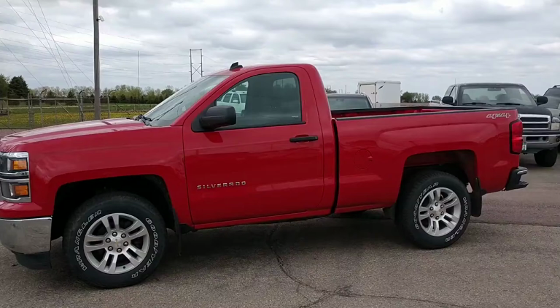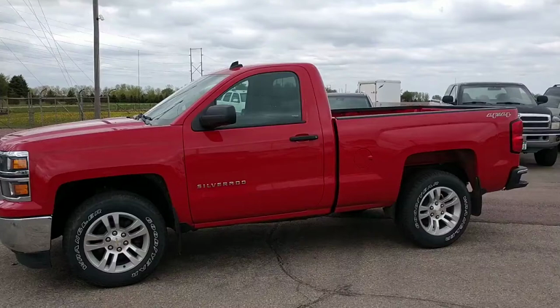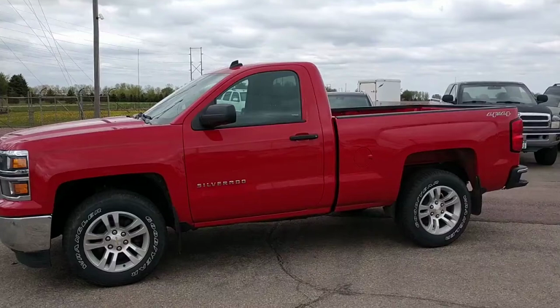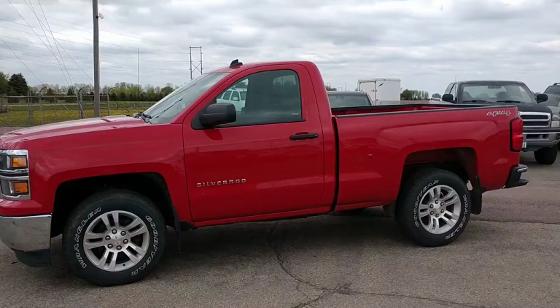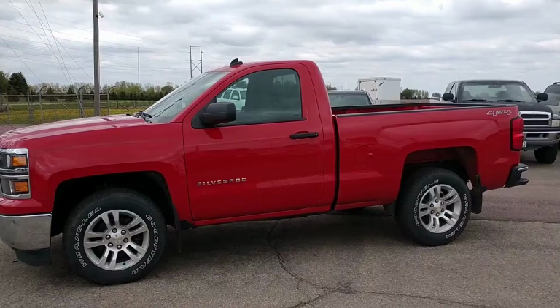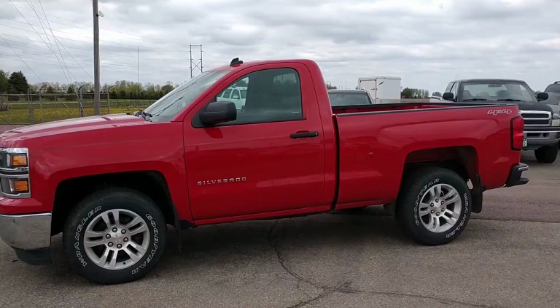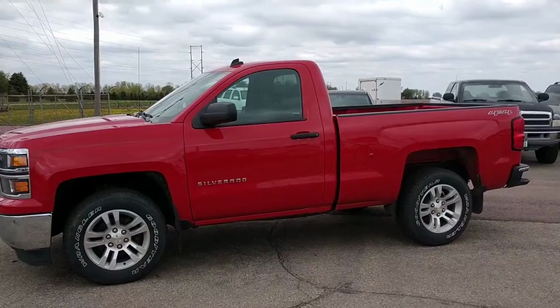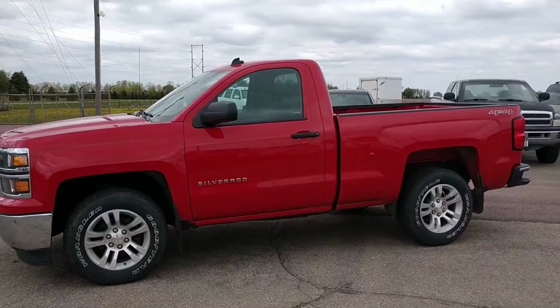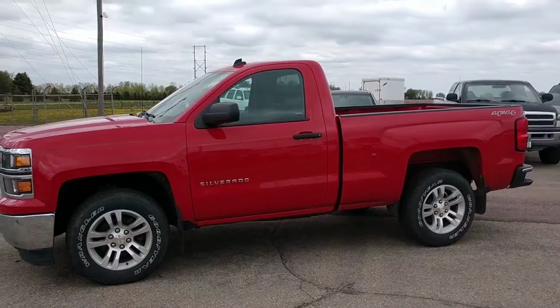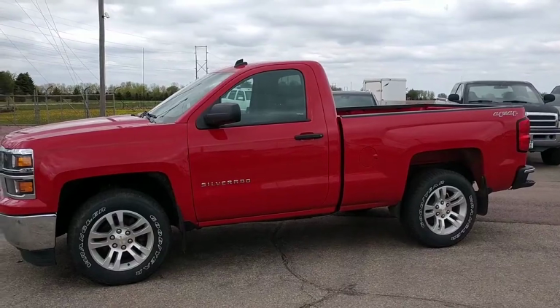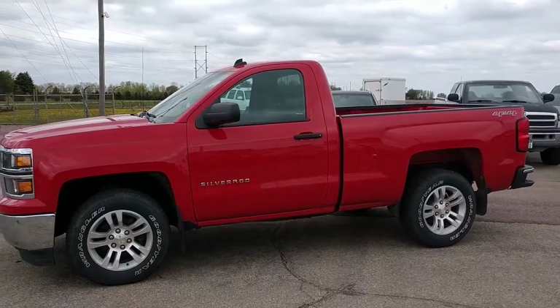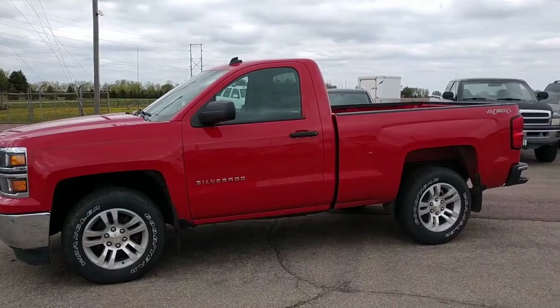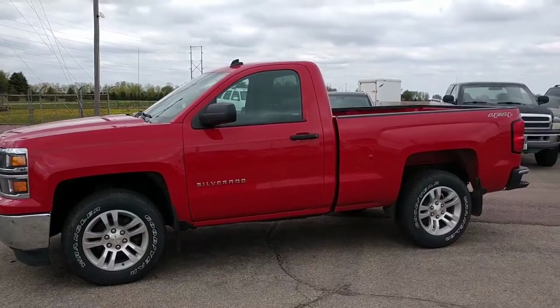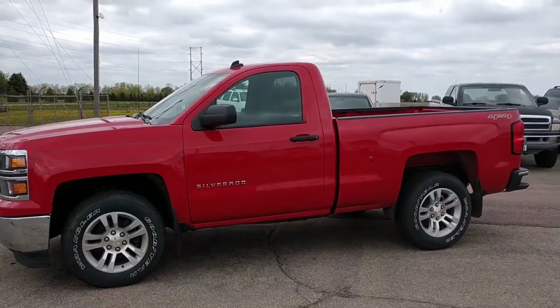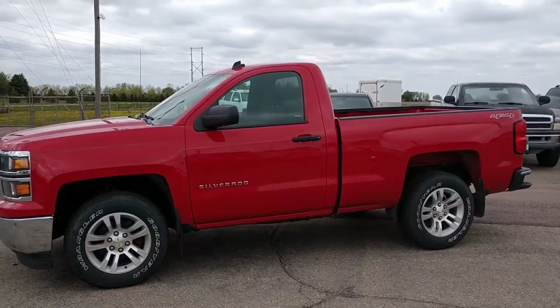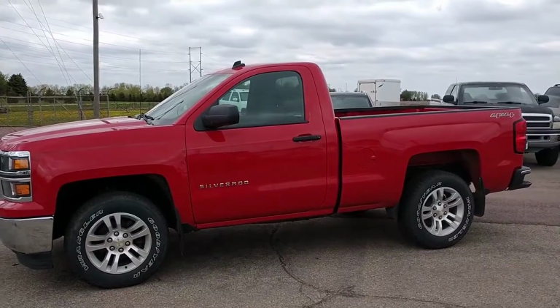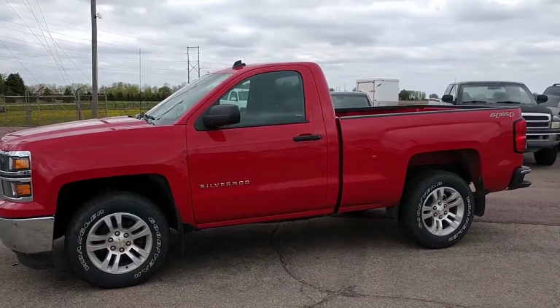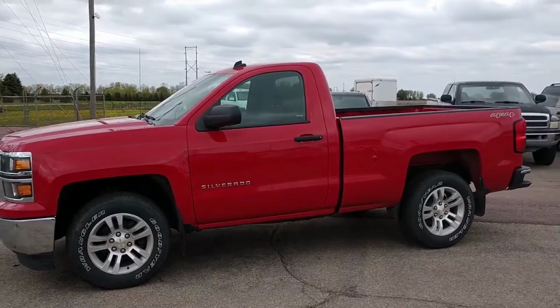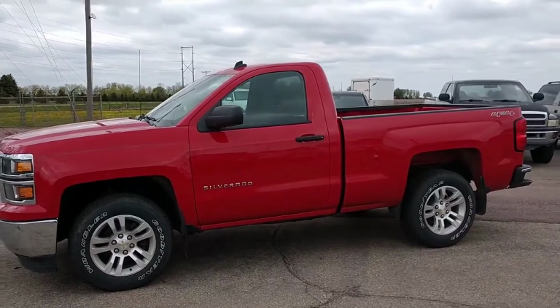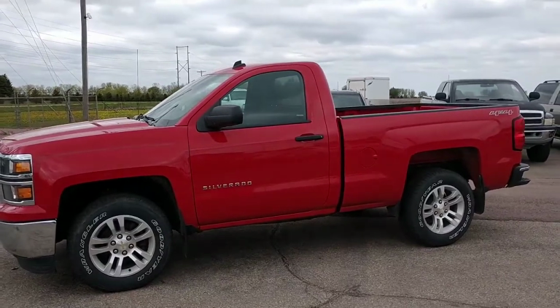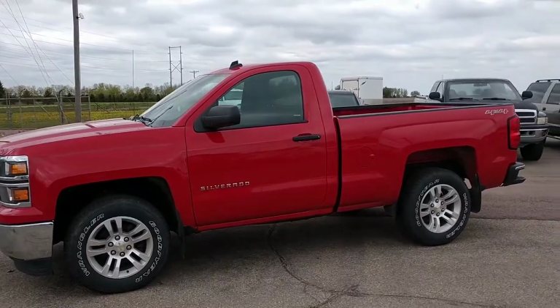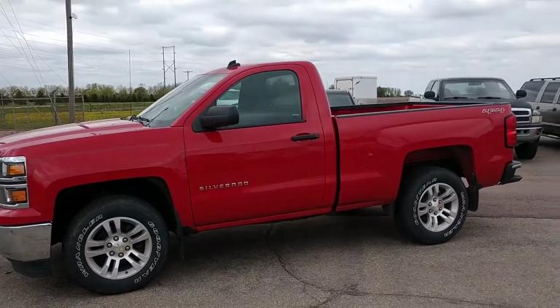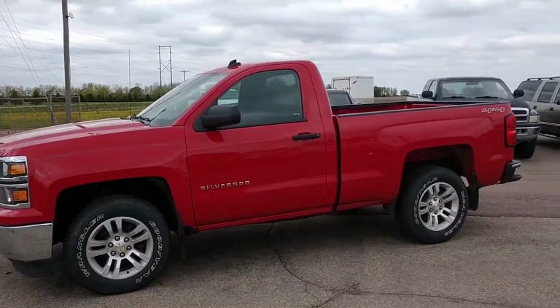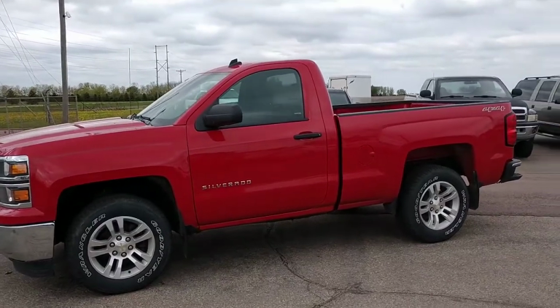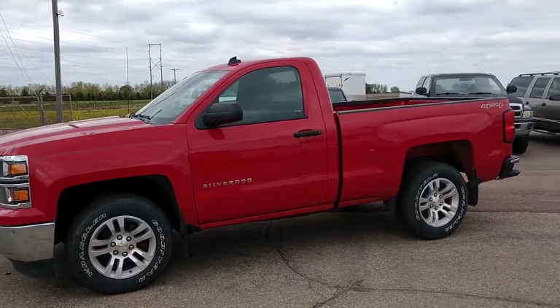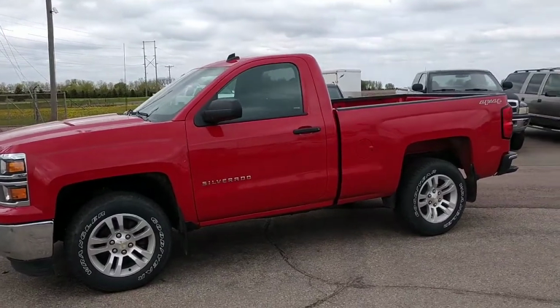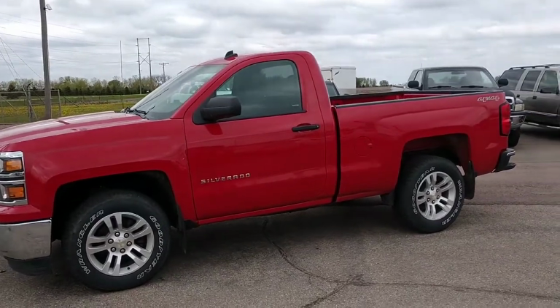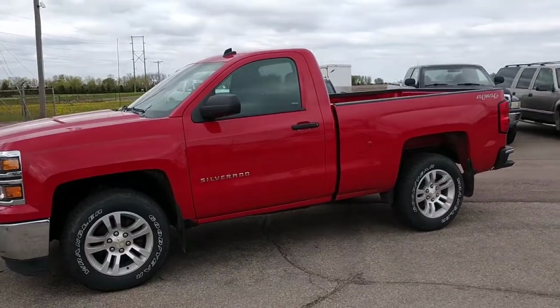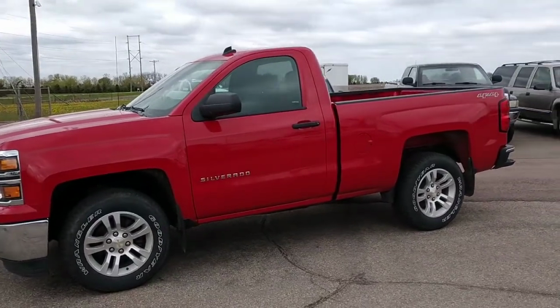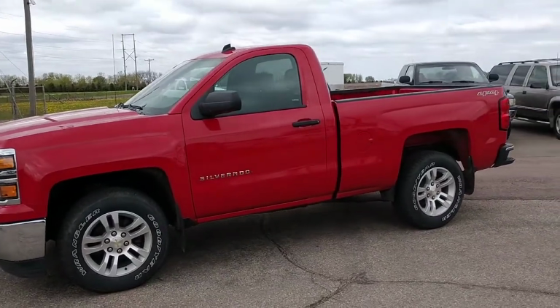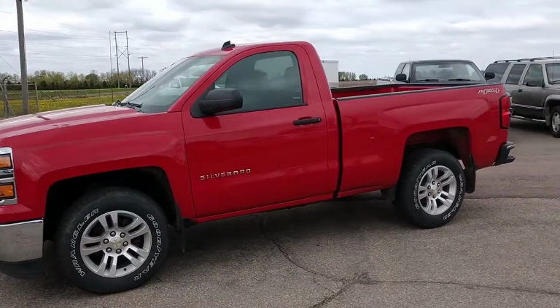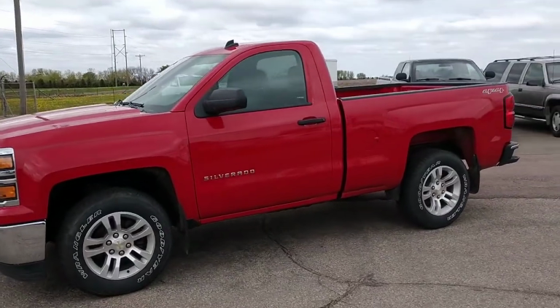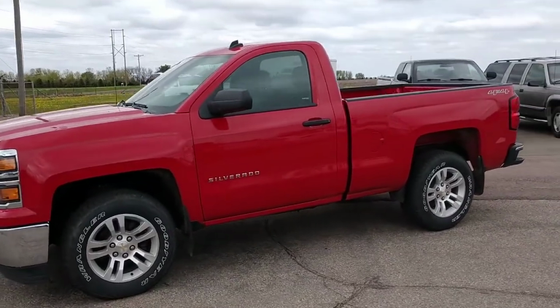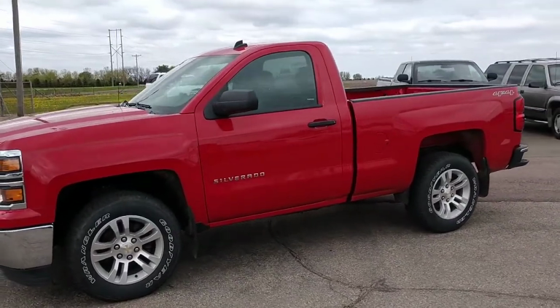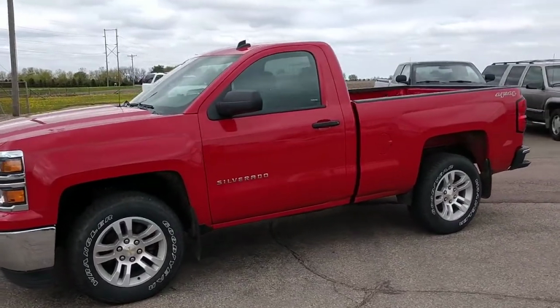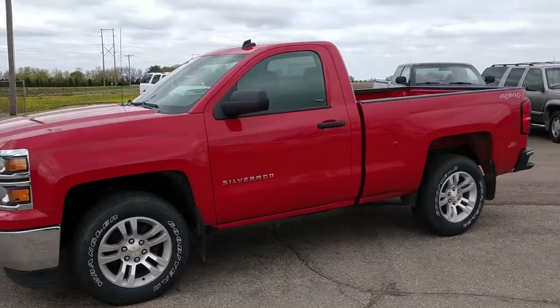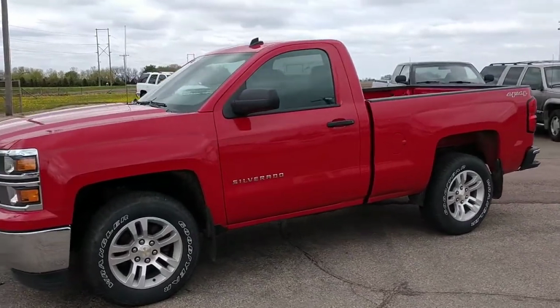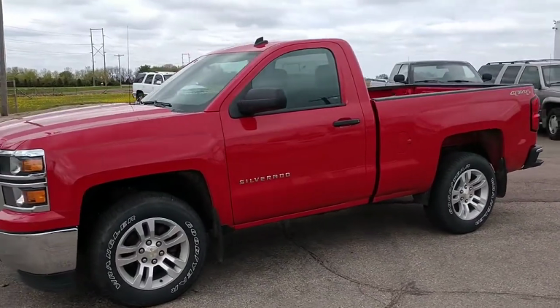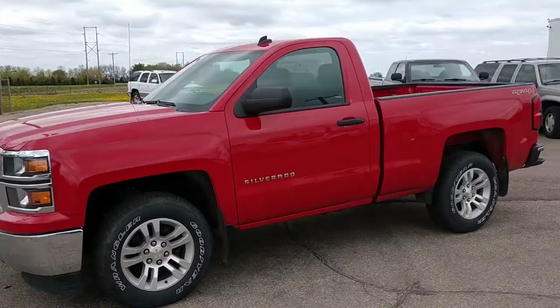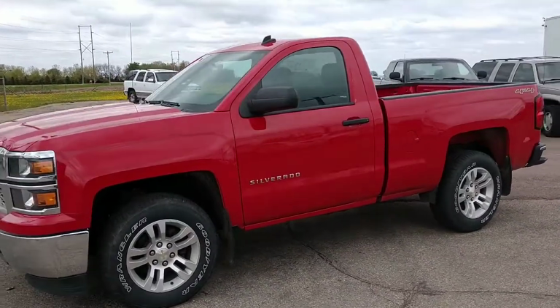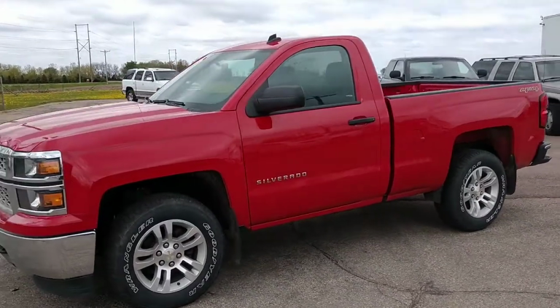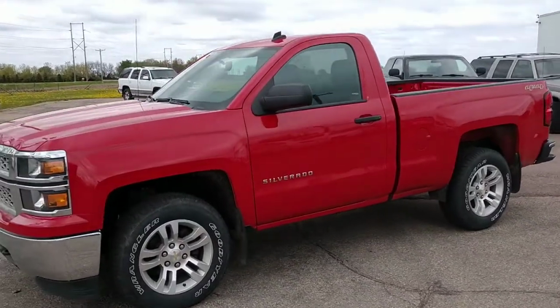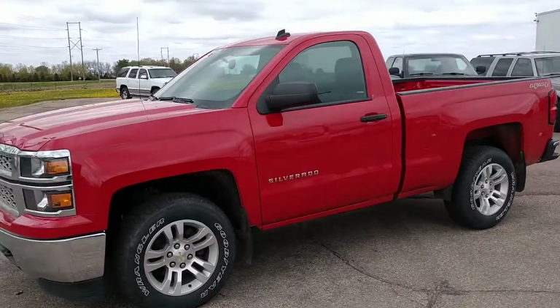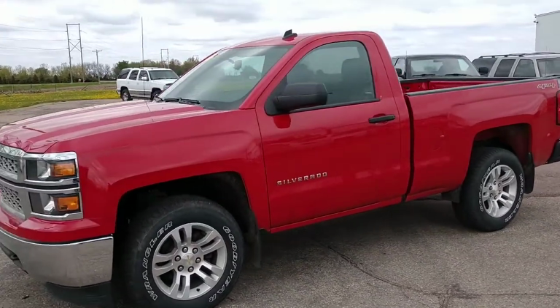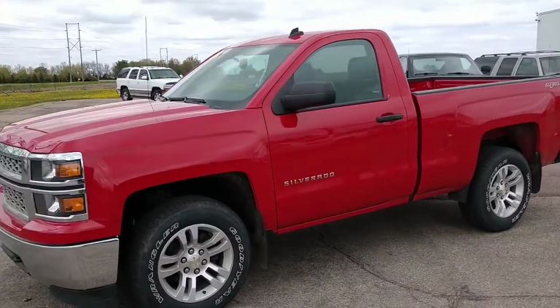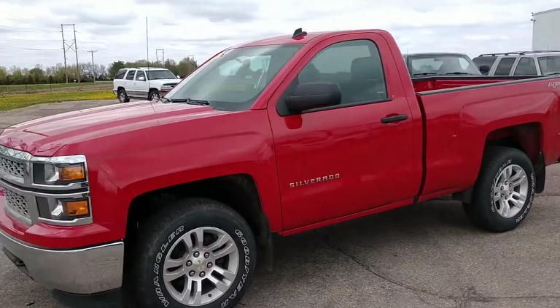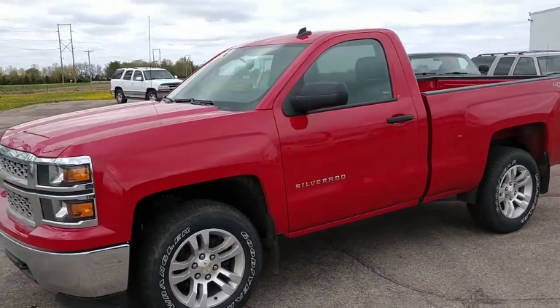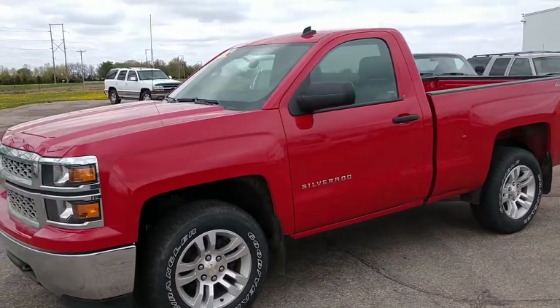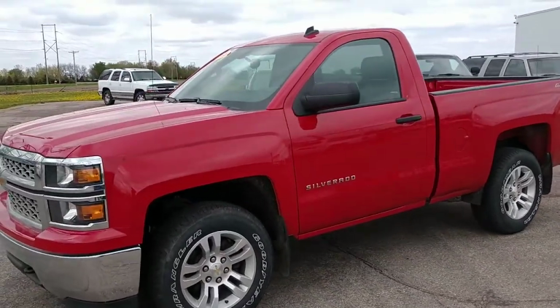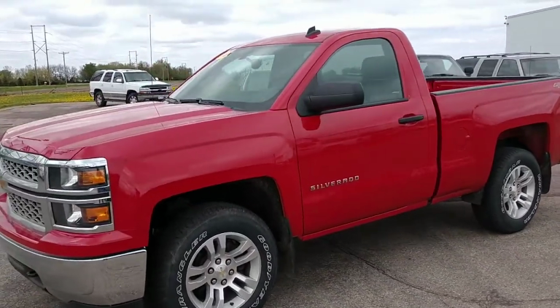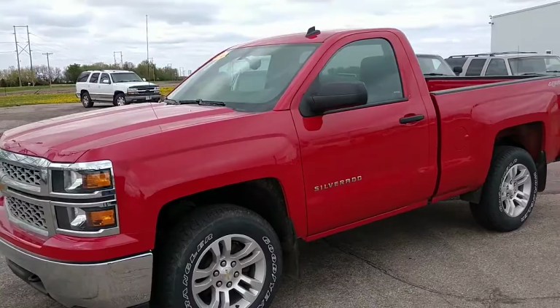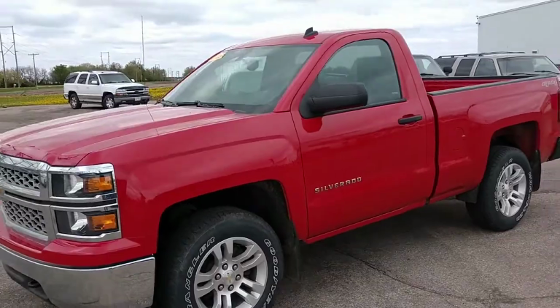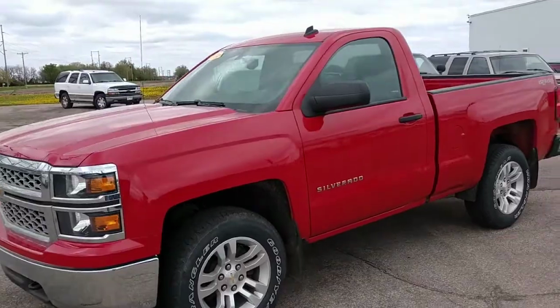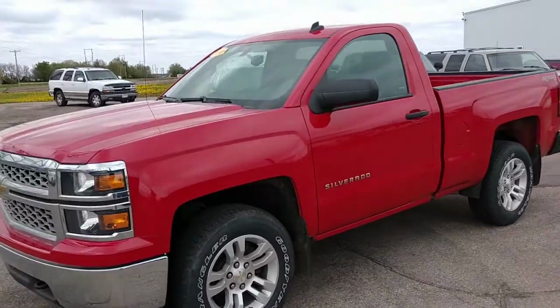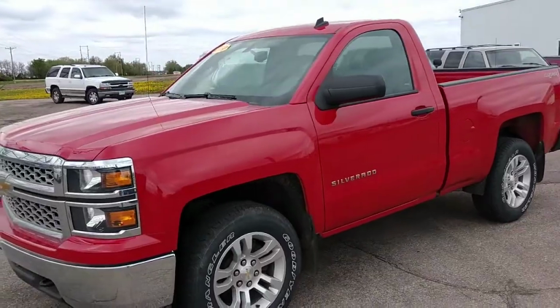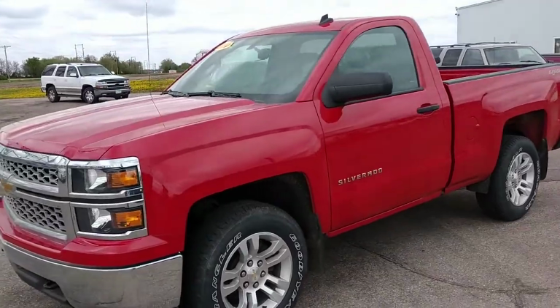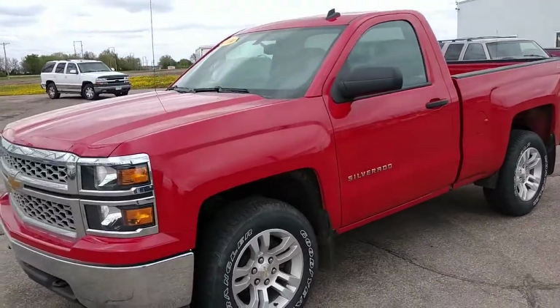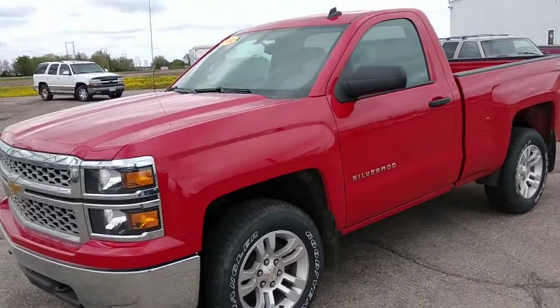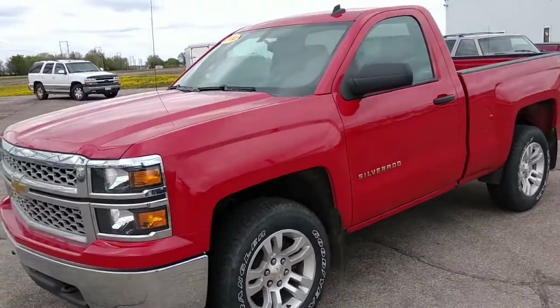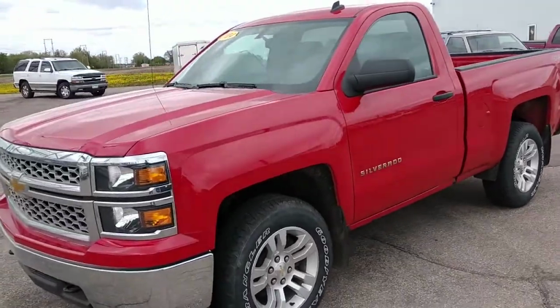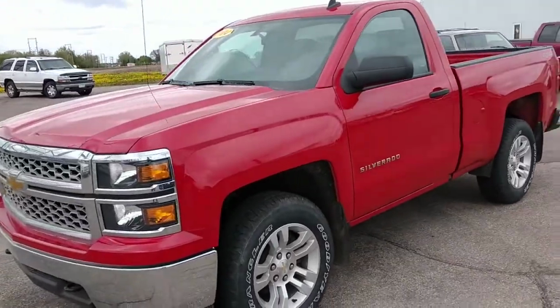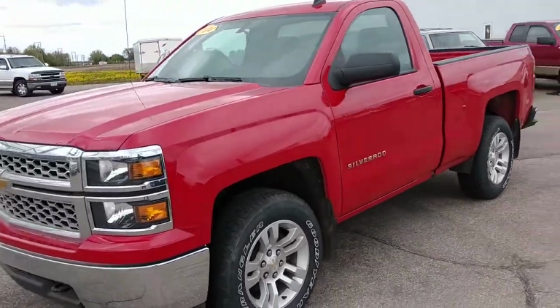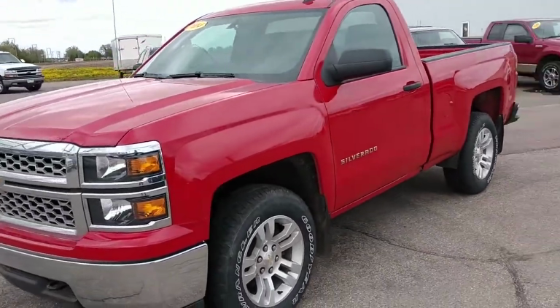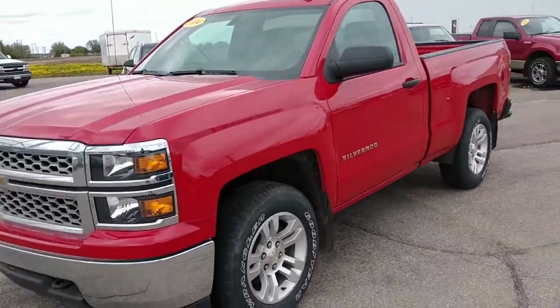Hi everyone, Jeff Solomon here at Solomon Automotive in Tracy, Minnesota.